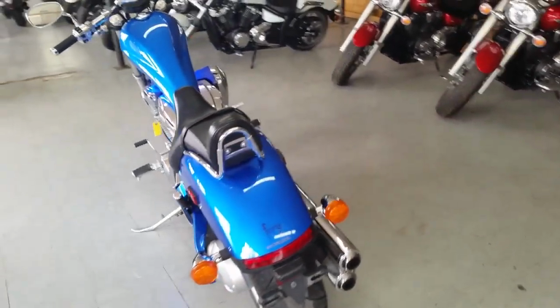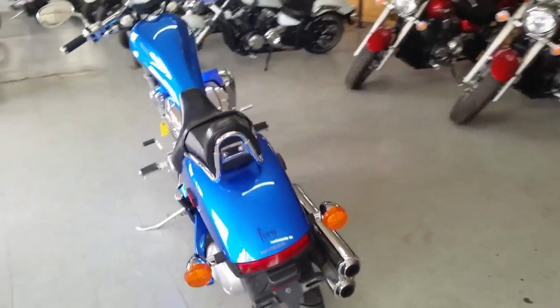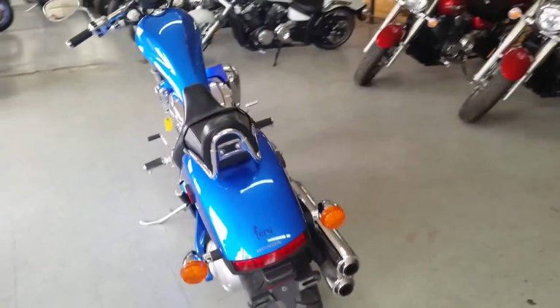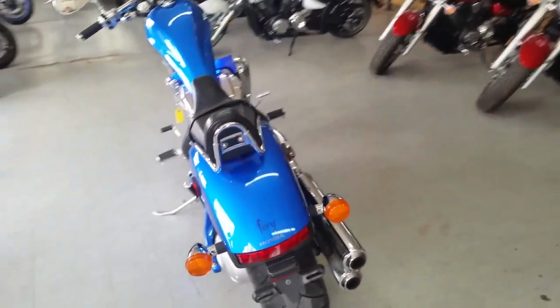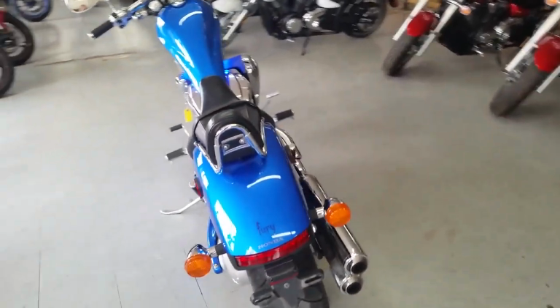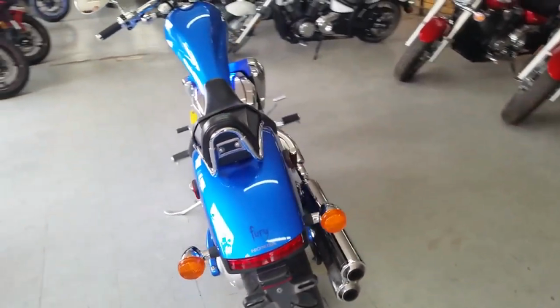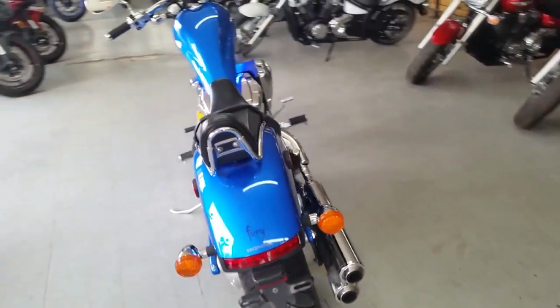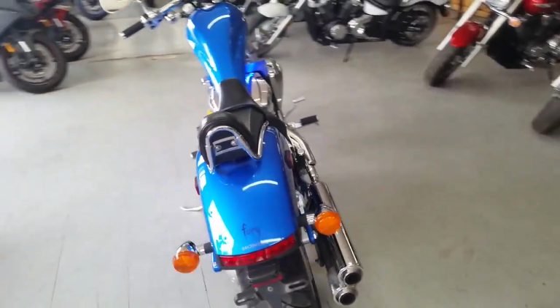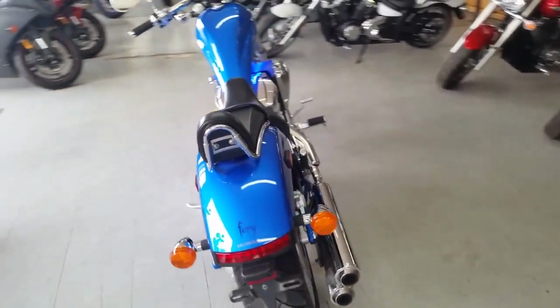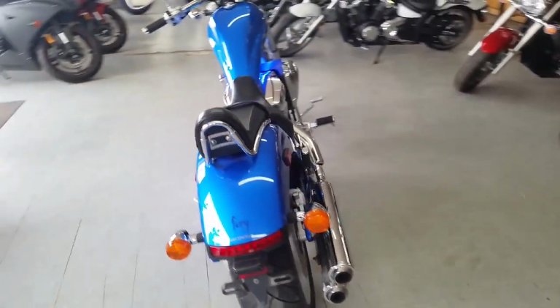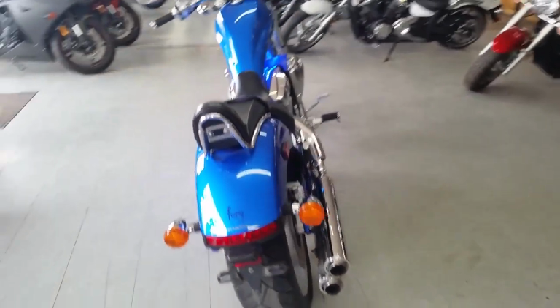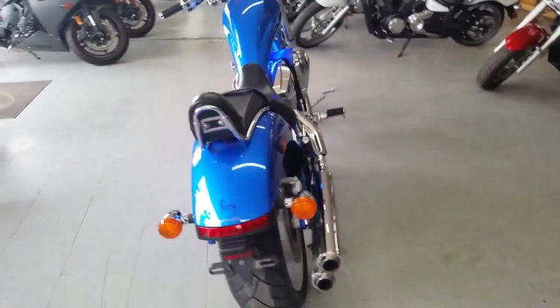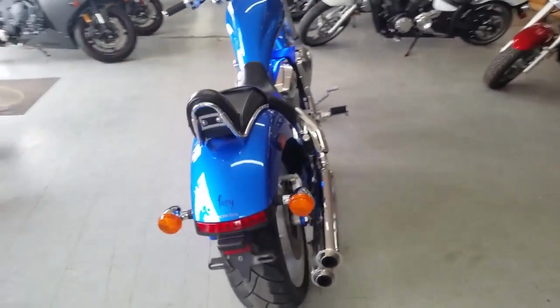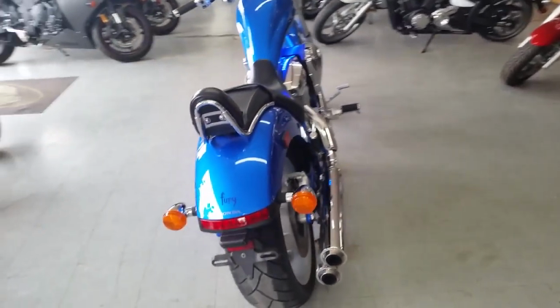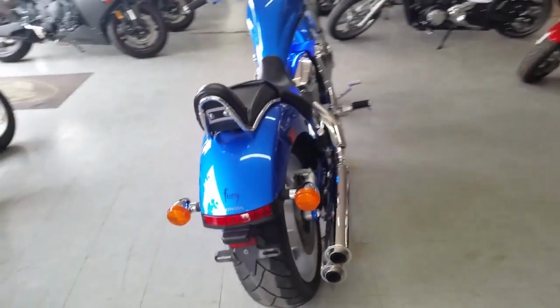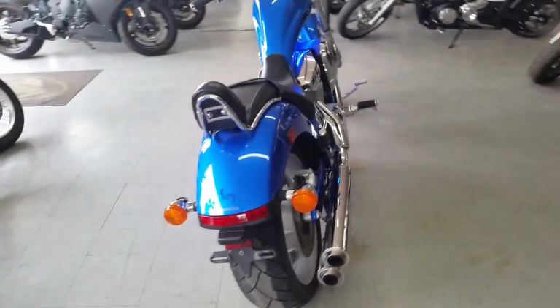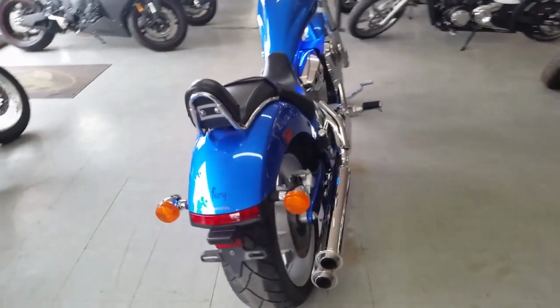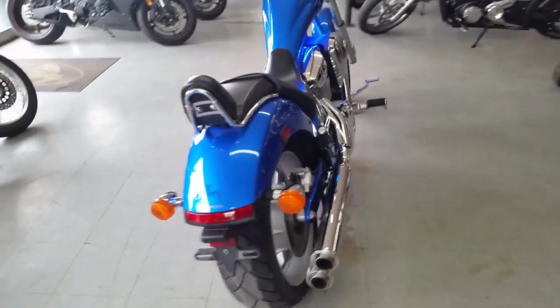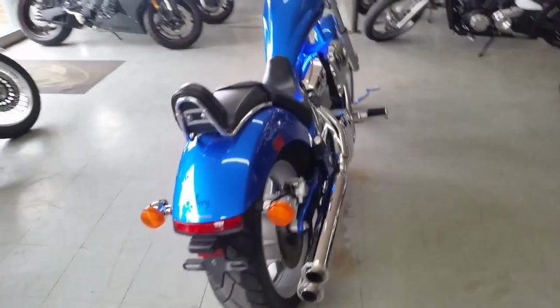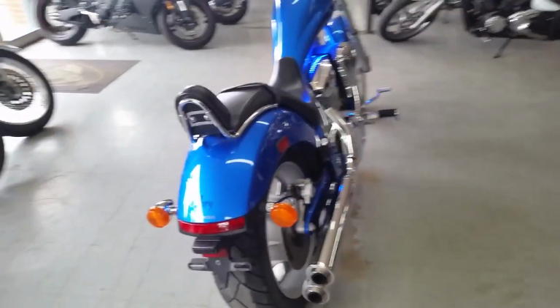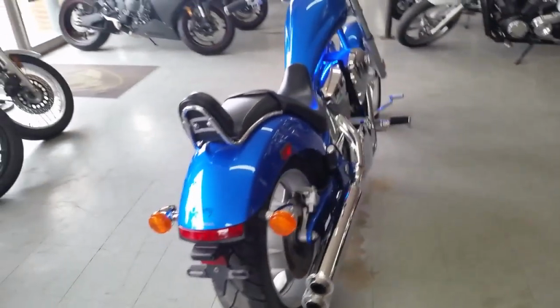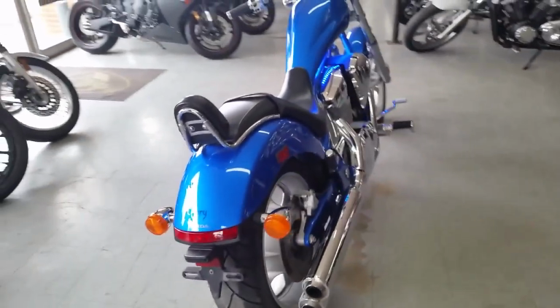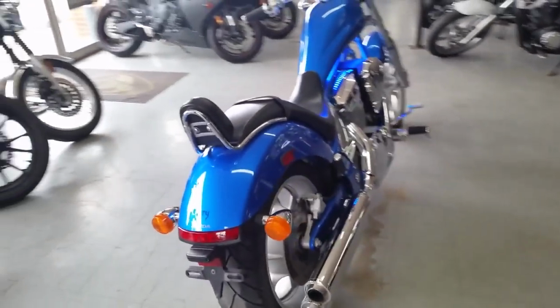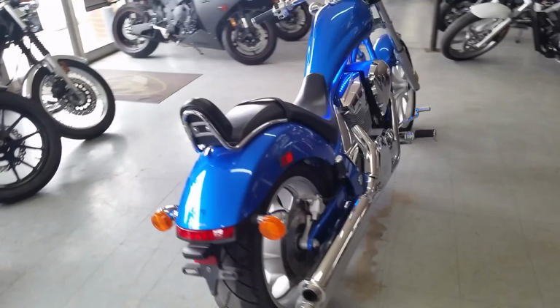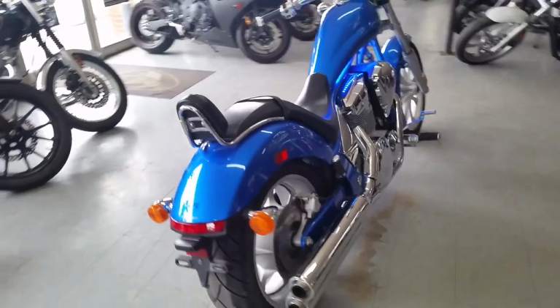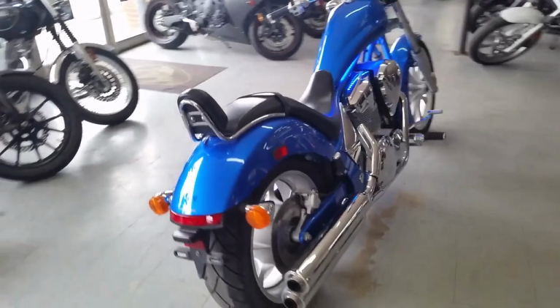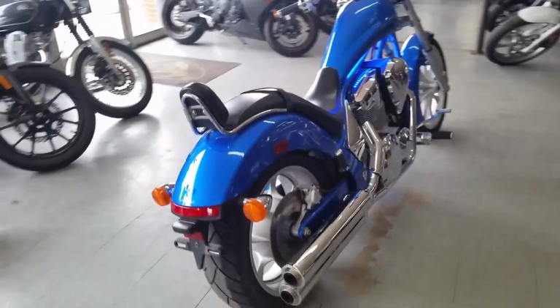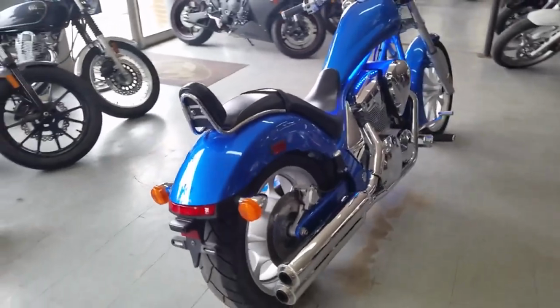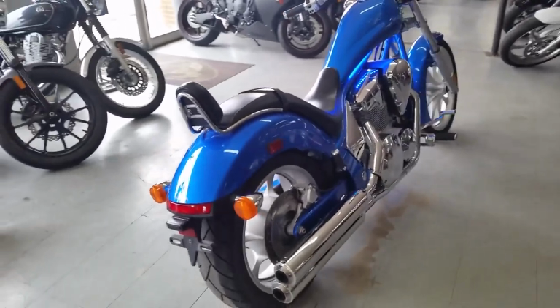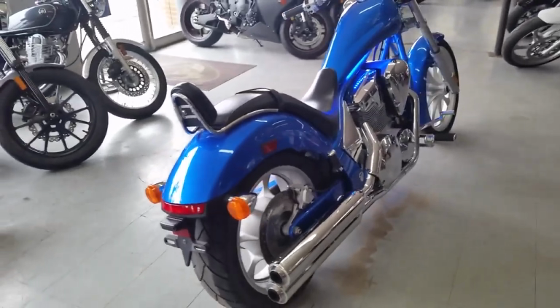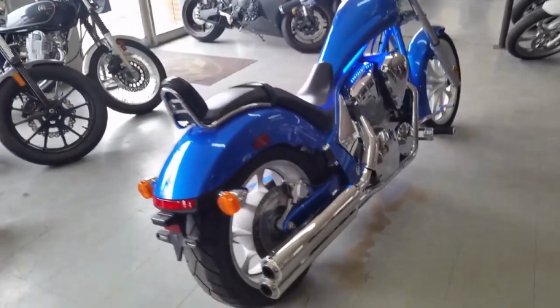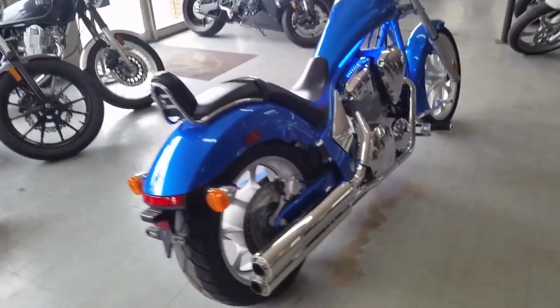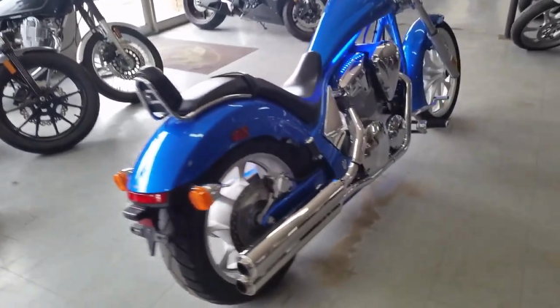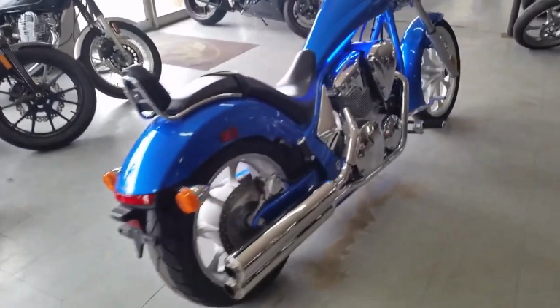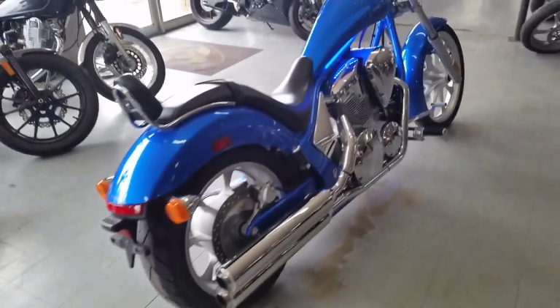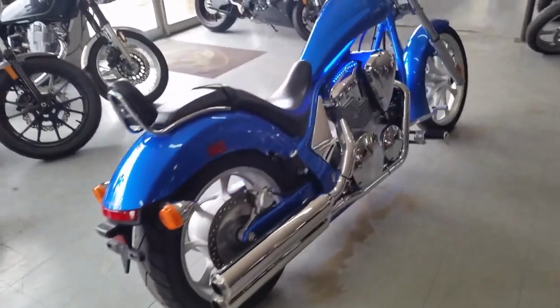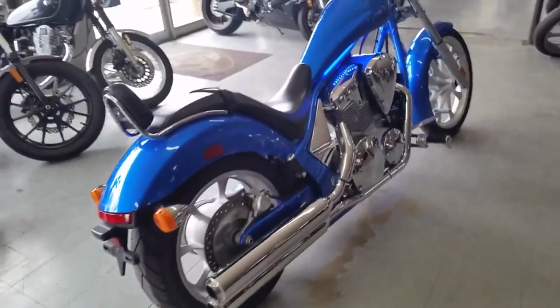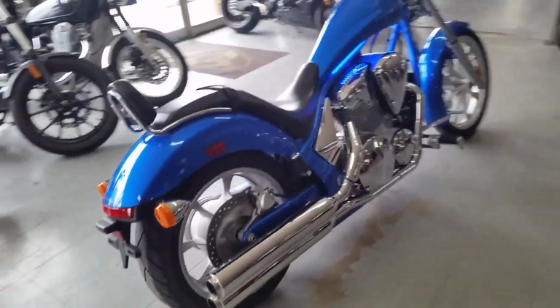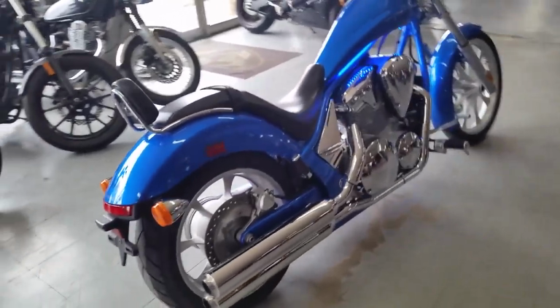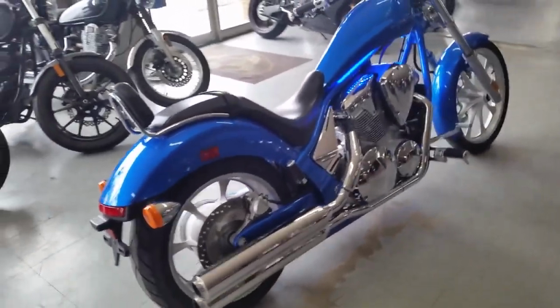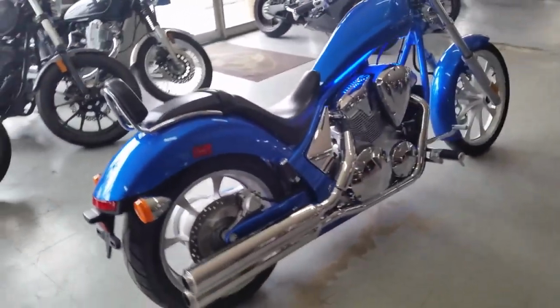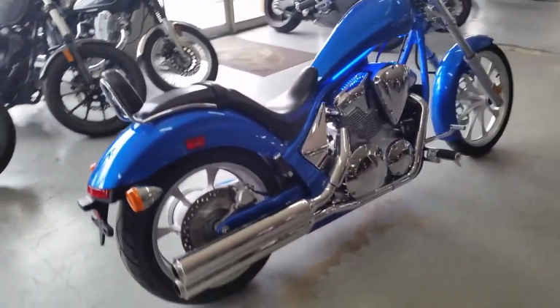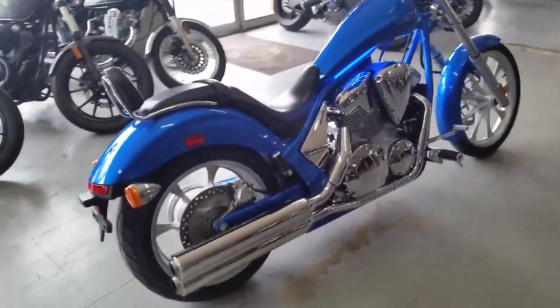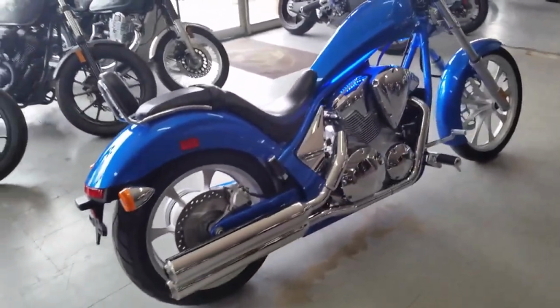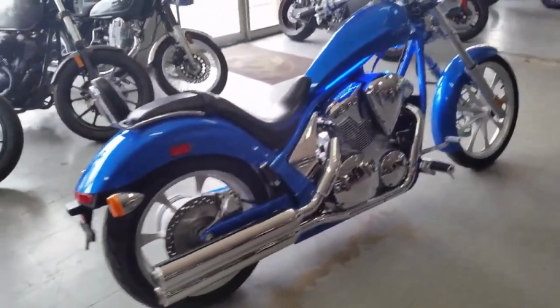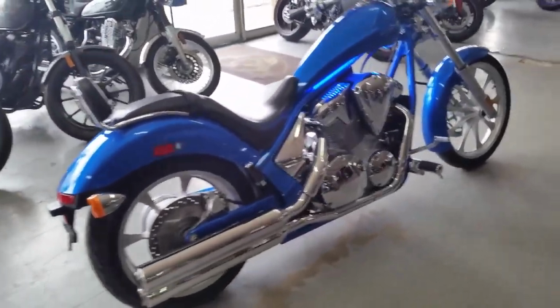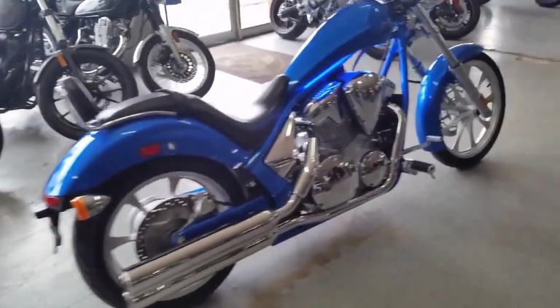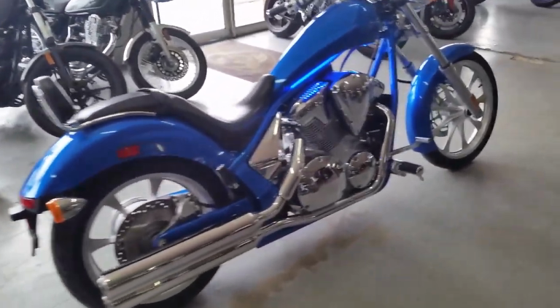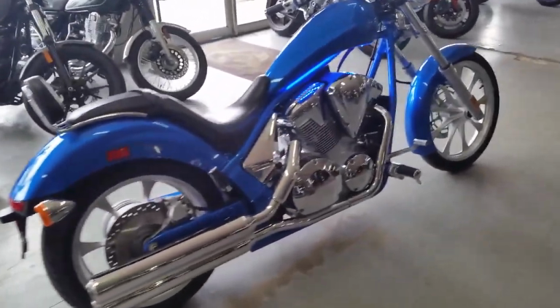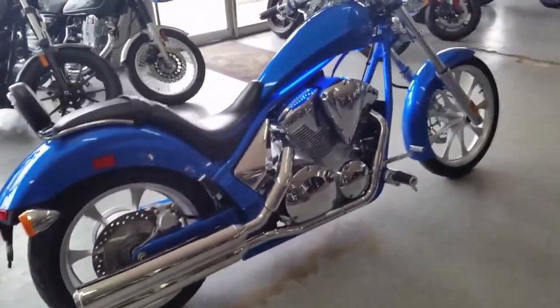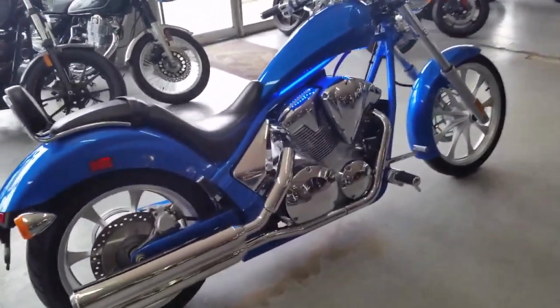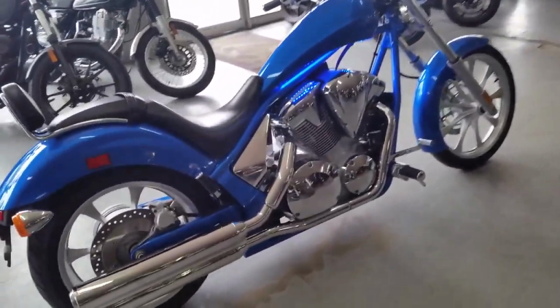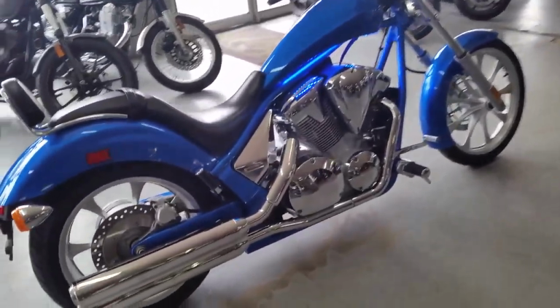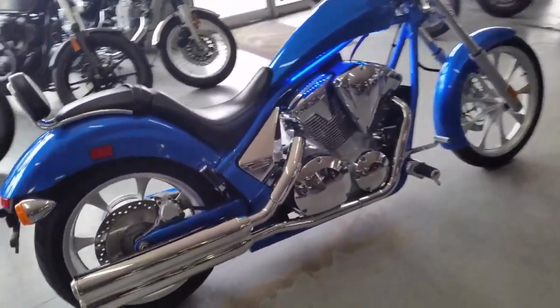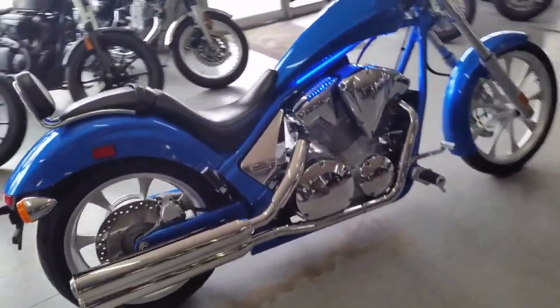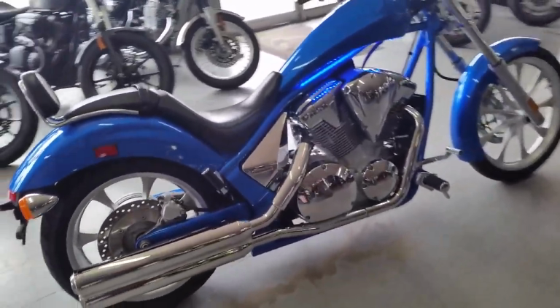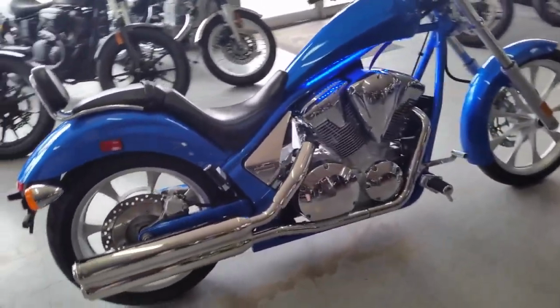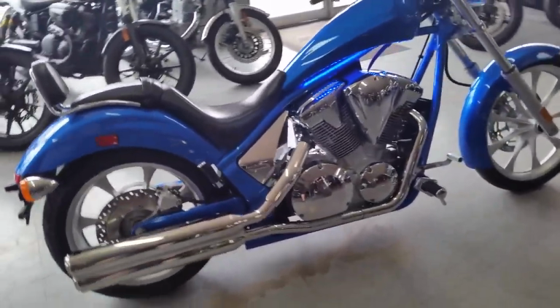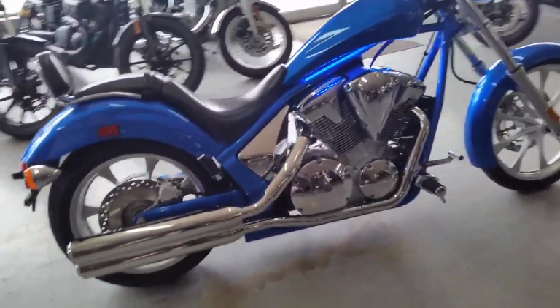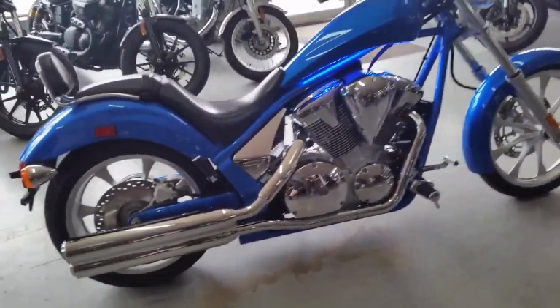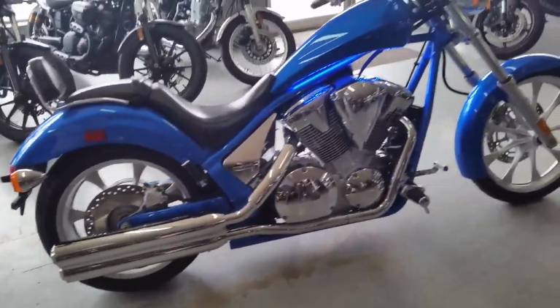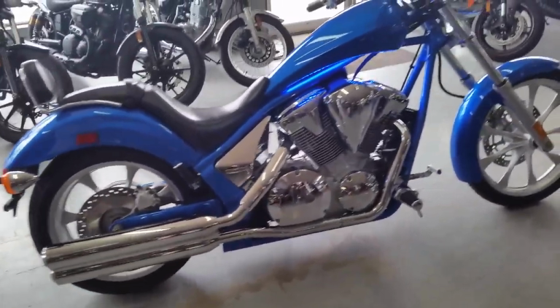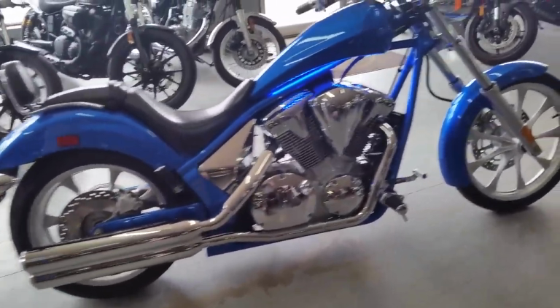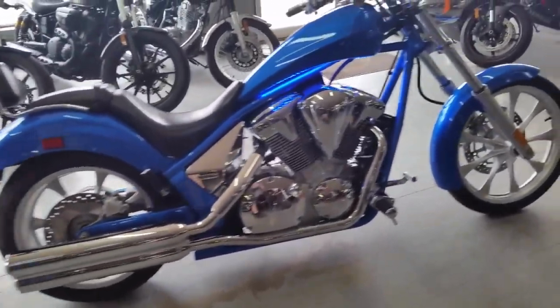Just serviced at an authorized Yamaha Honda dealership, inspected, certified, and includes a one-year warranty.